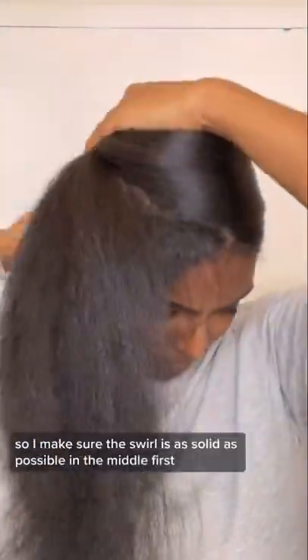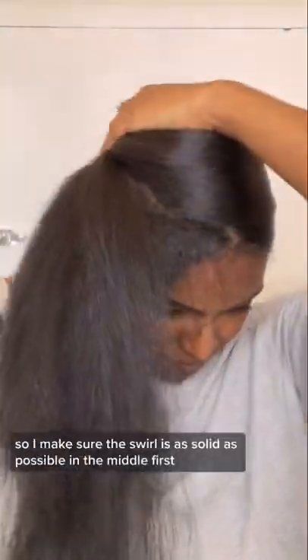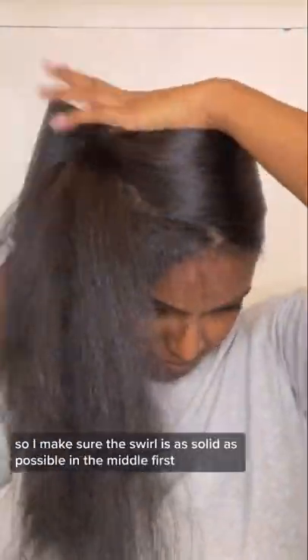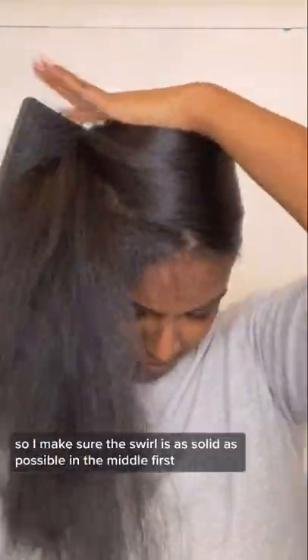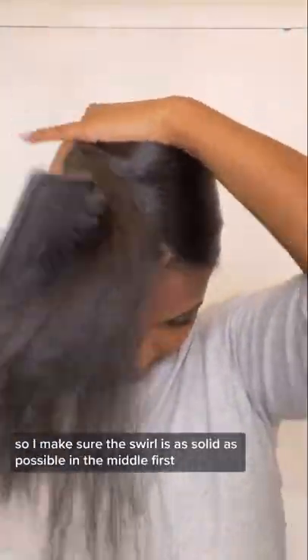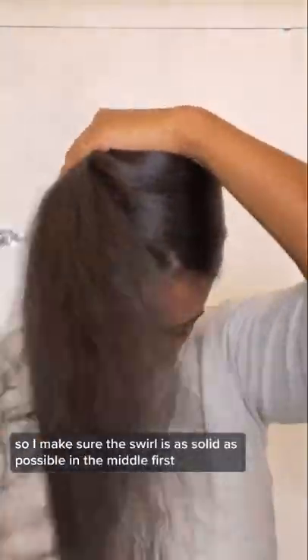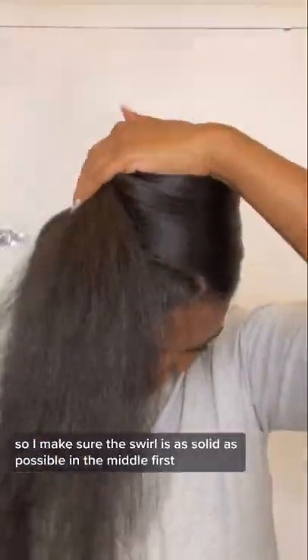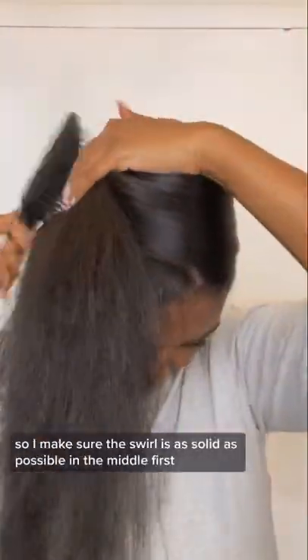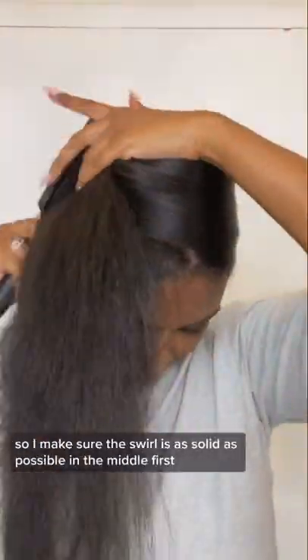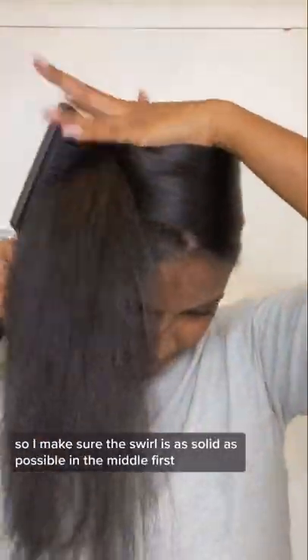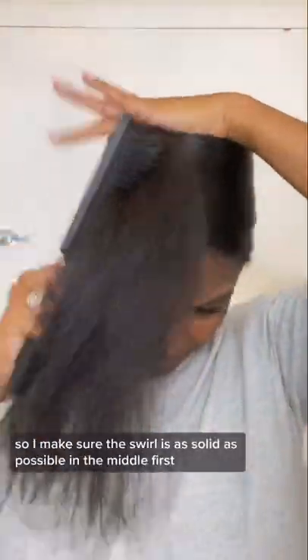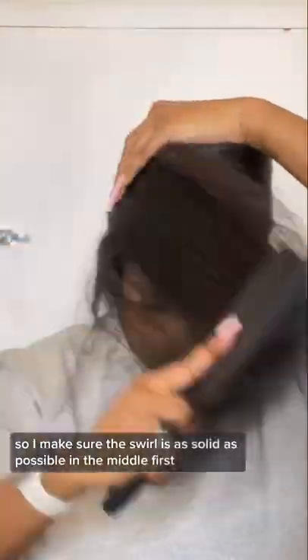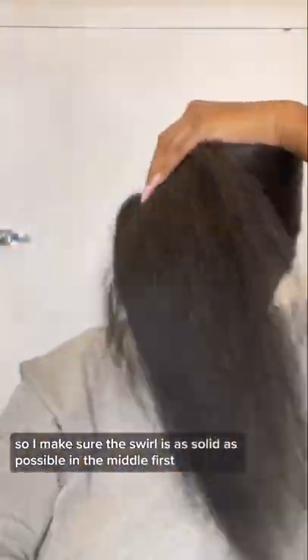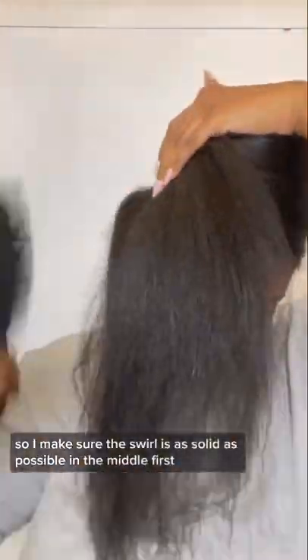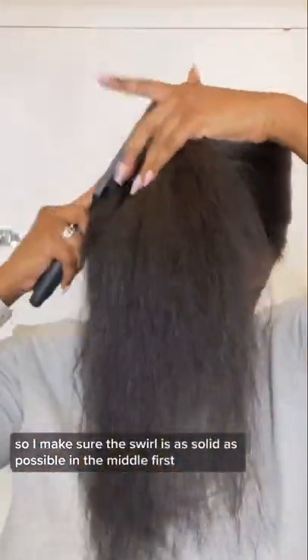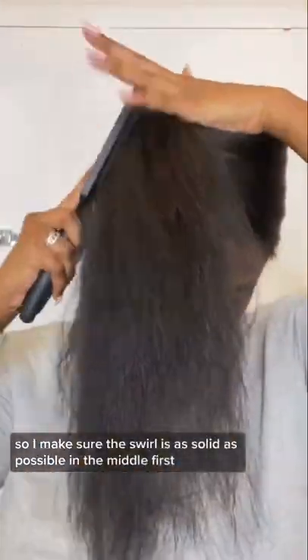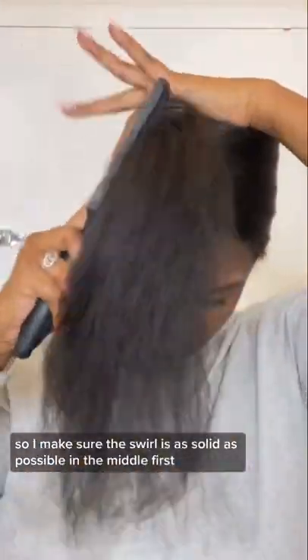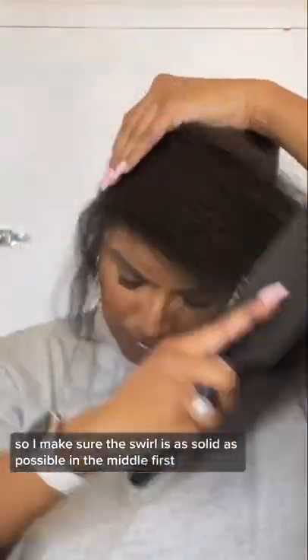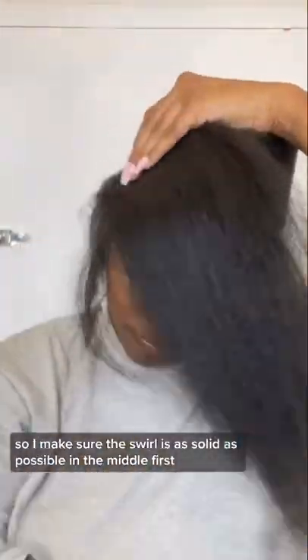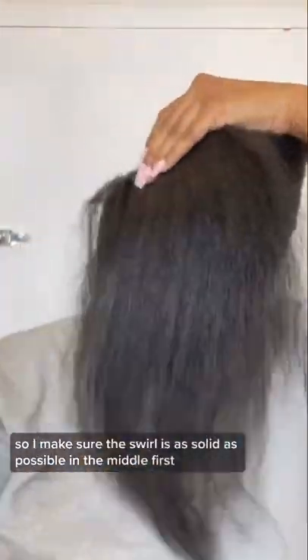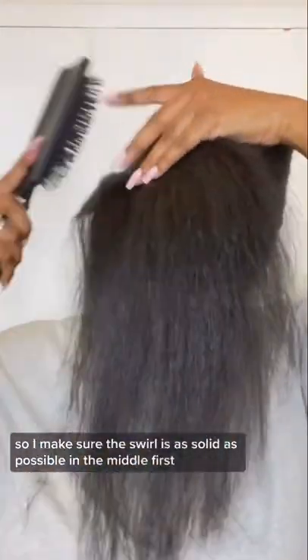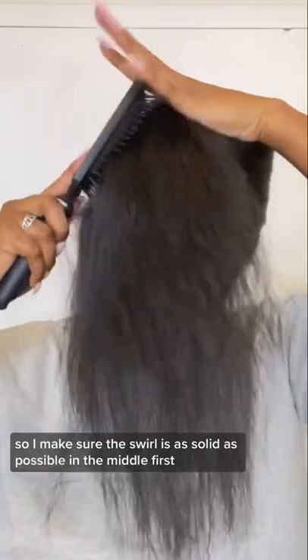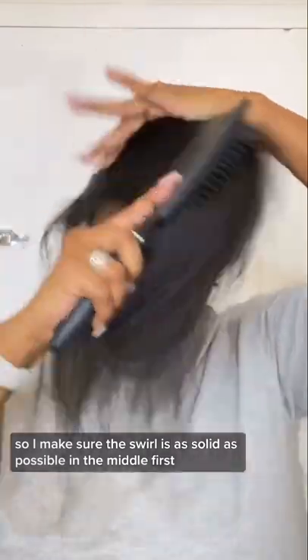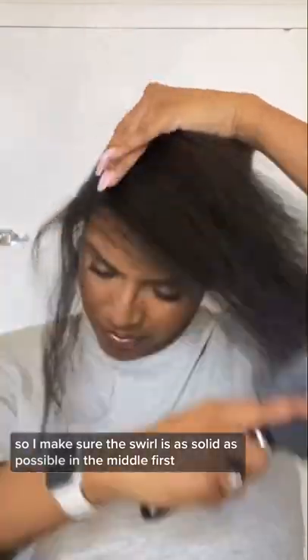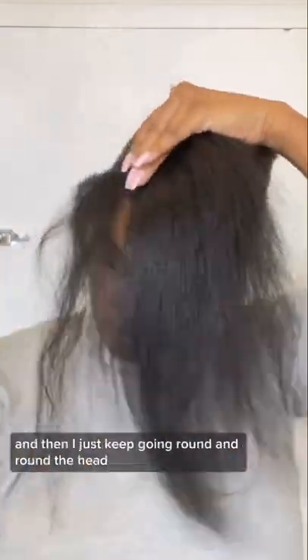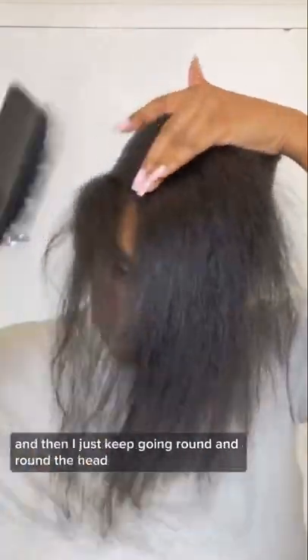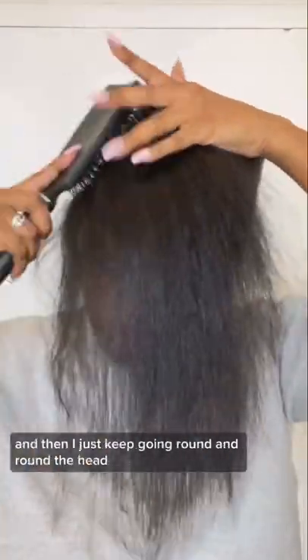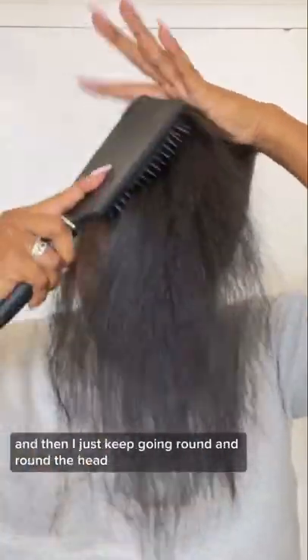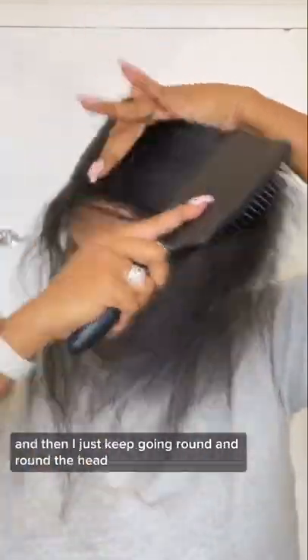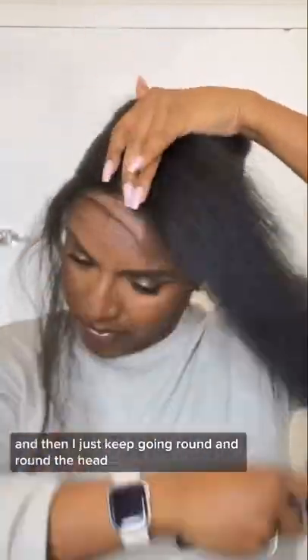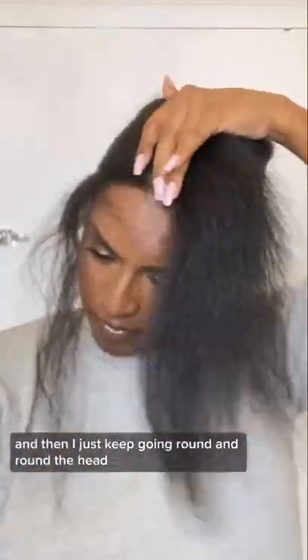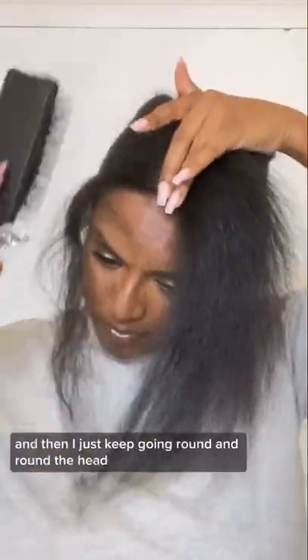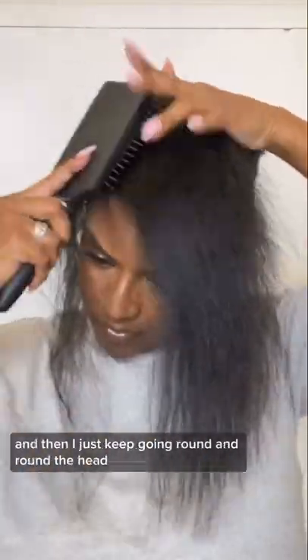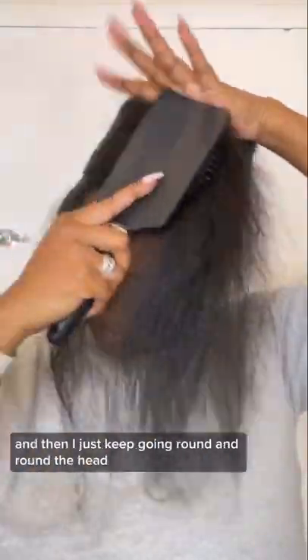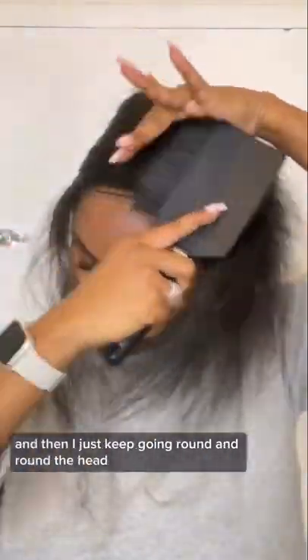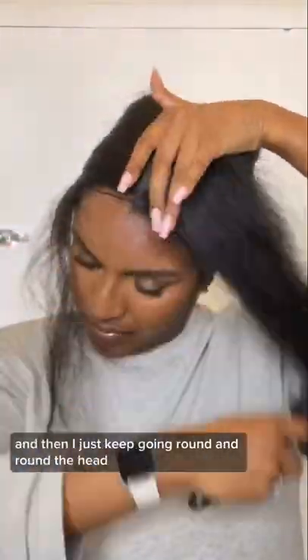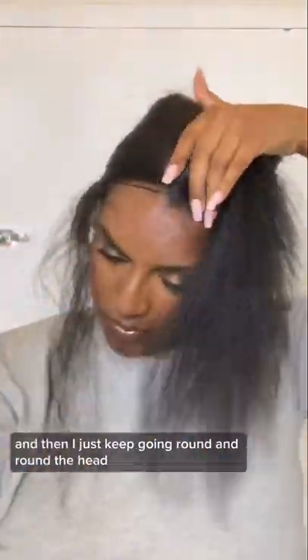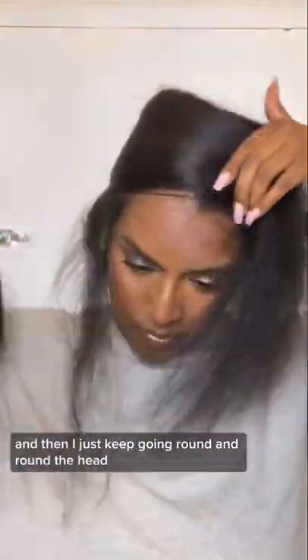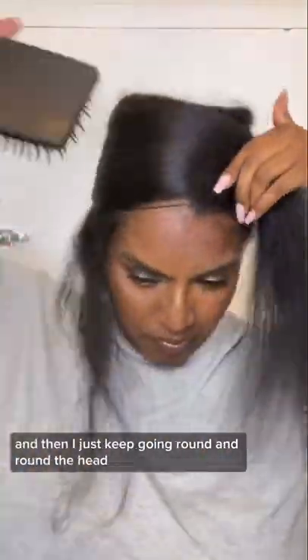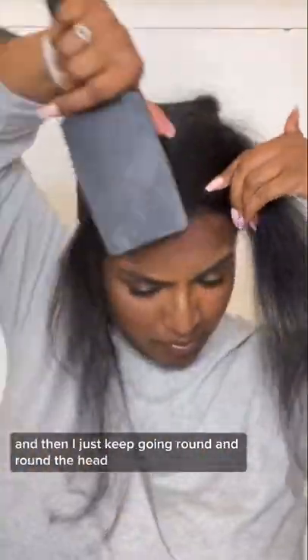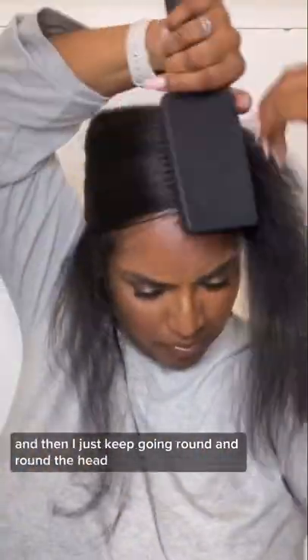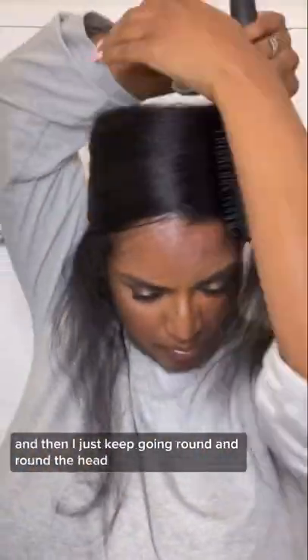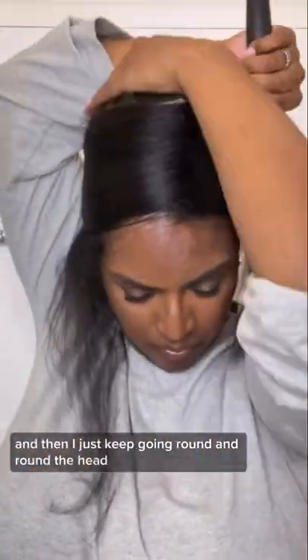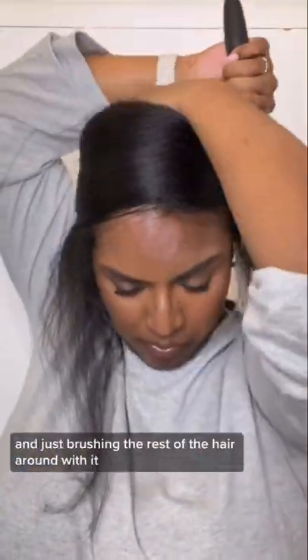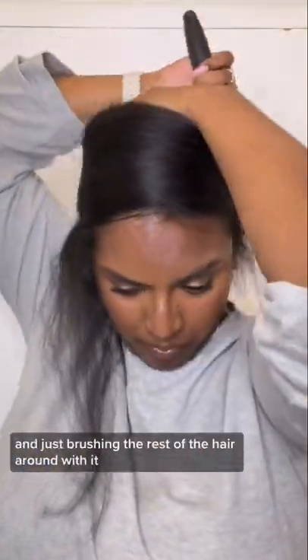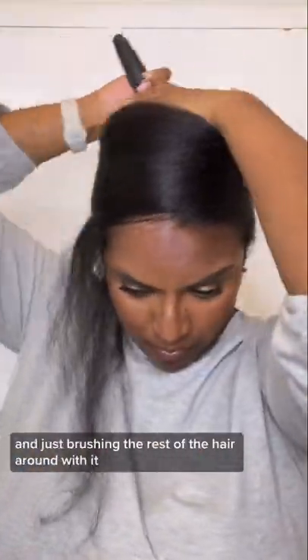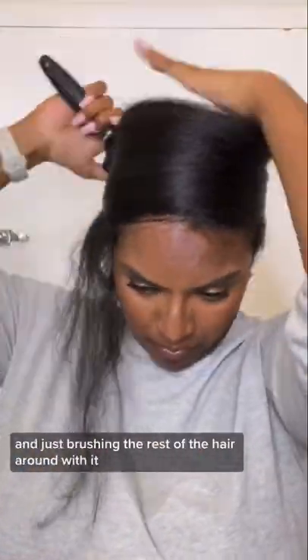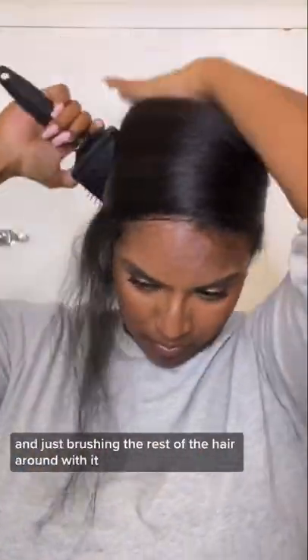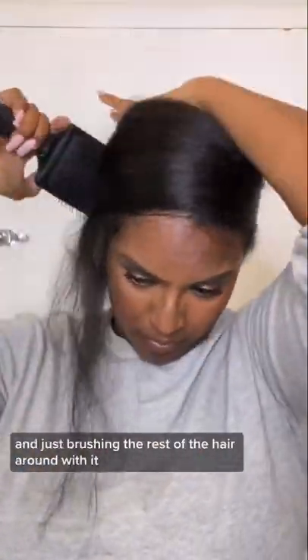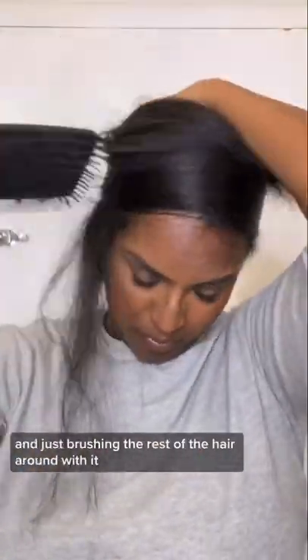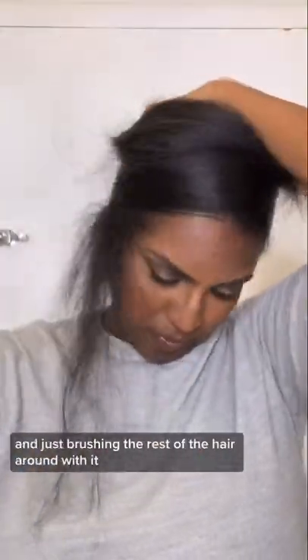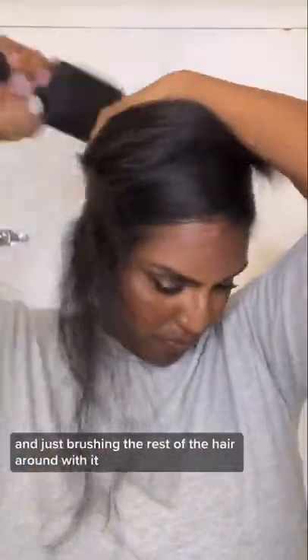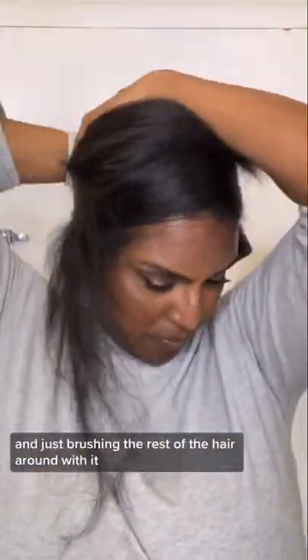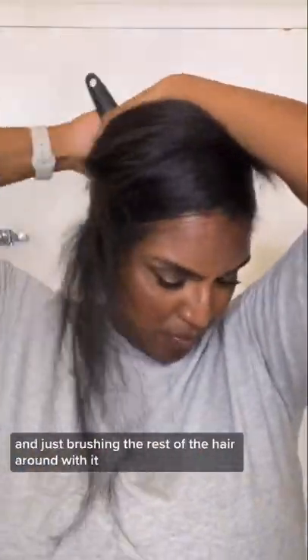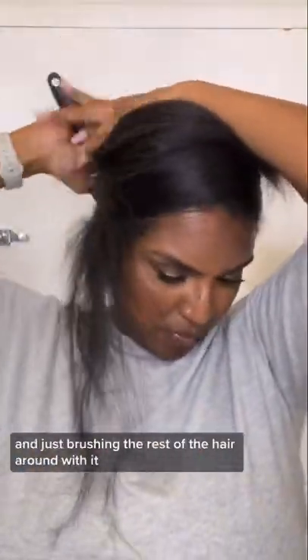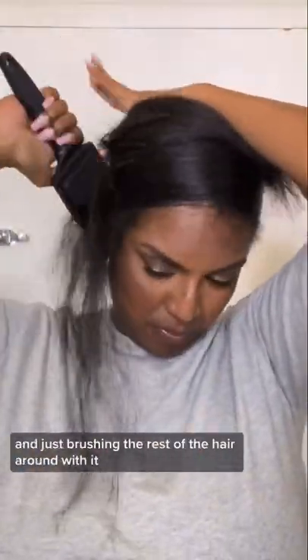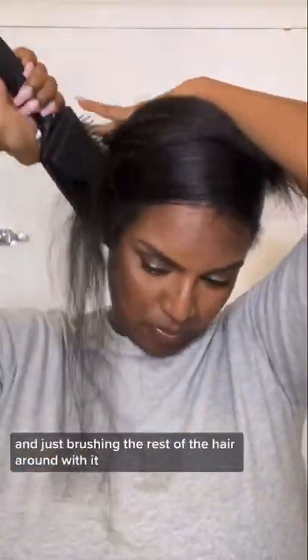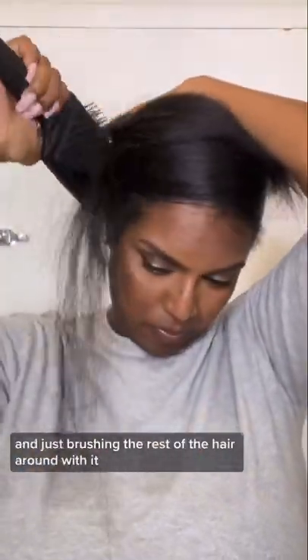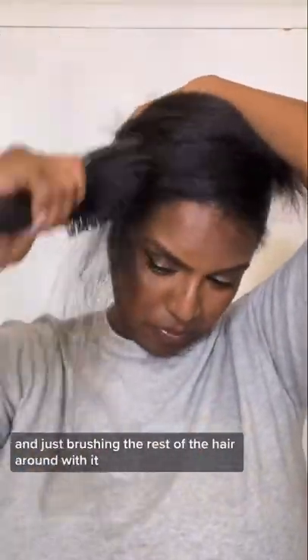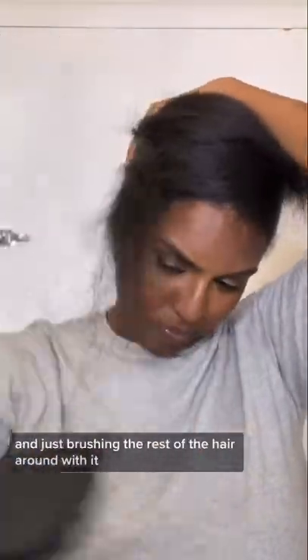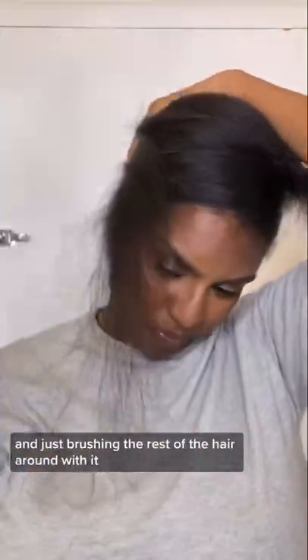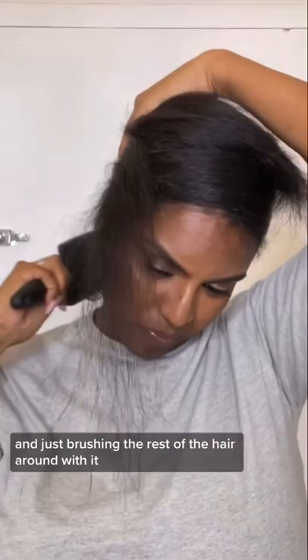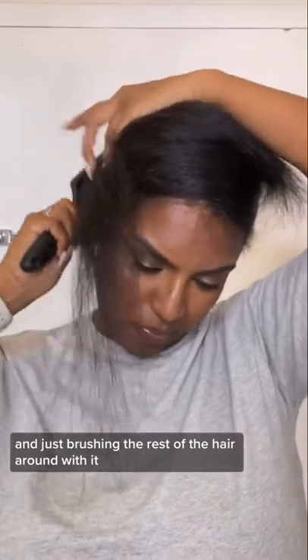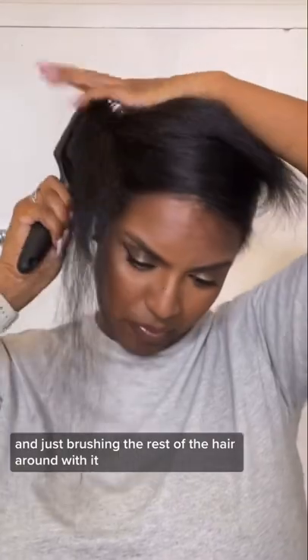I make sure the swirl is as solid as possible in the middle first, and then I just keep going round and round the head, brushing the rest of the hair around with it.